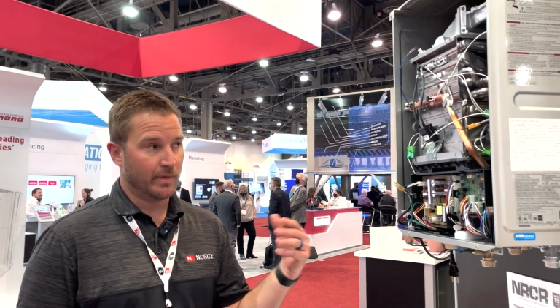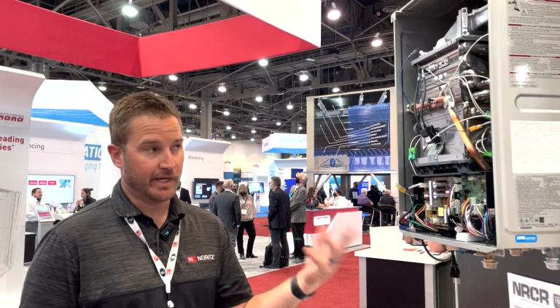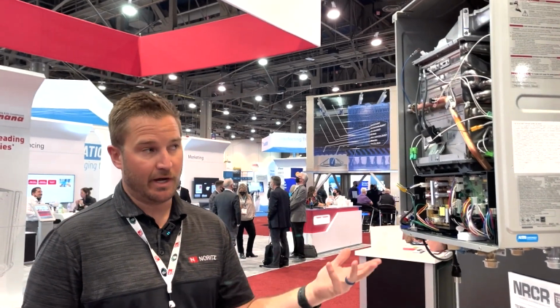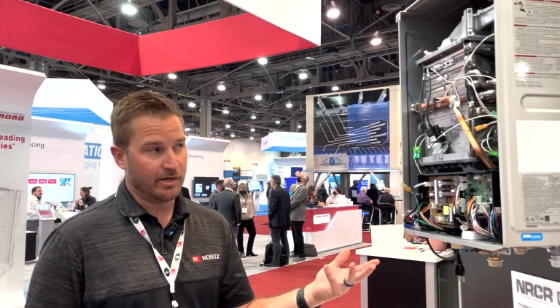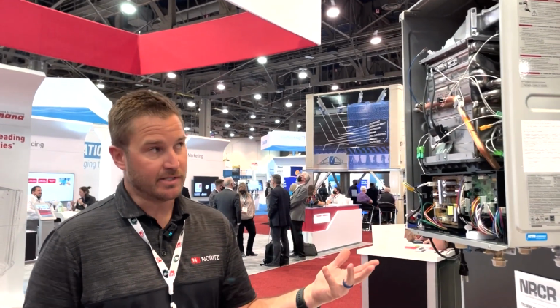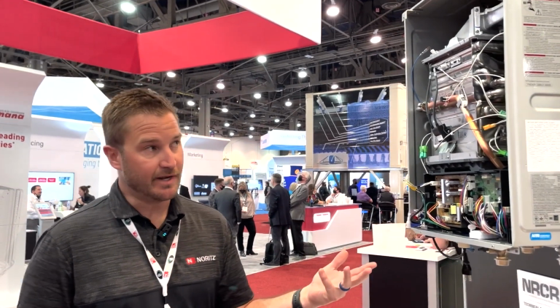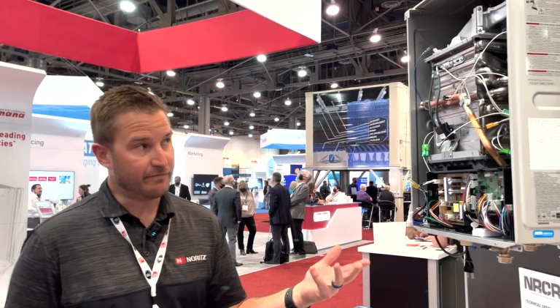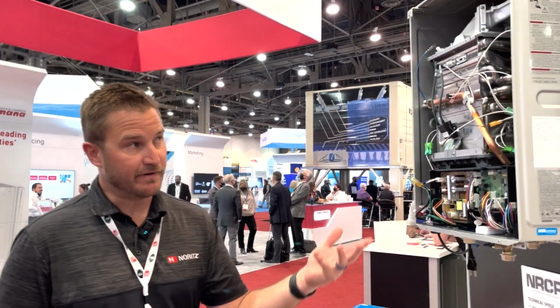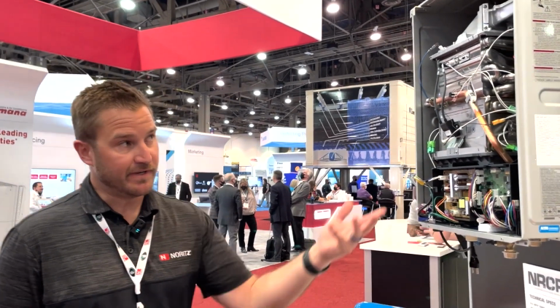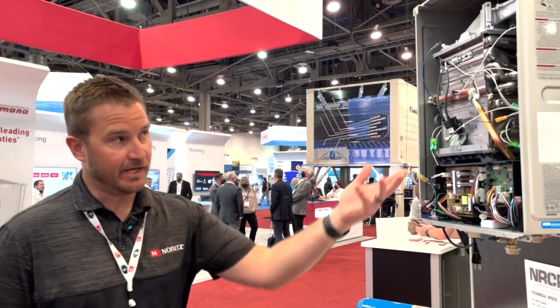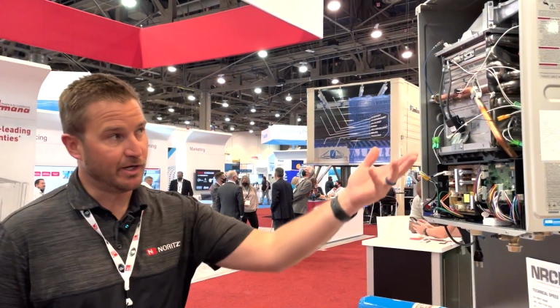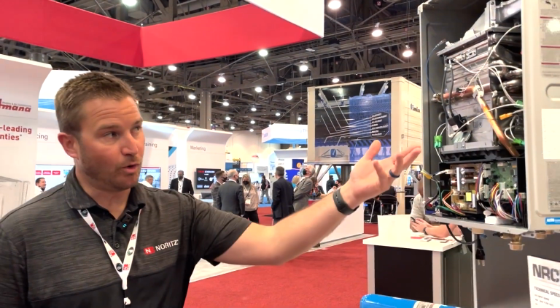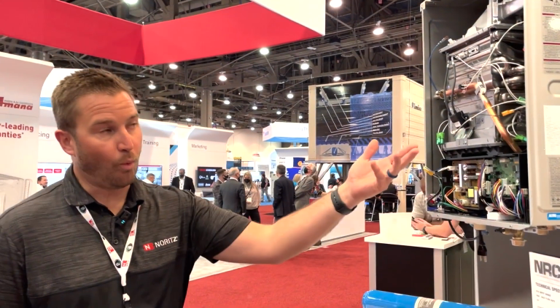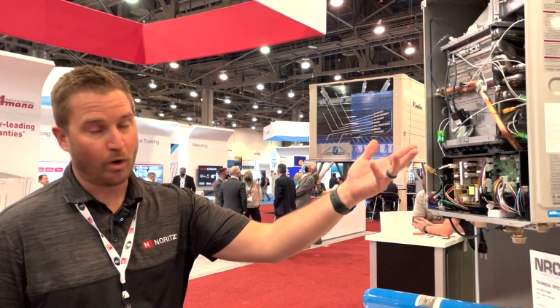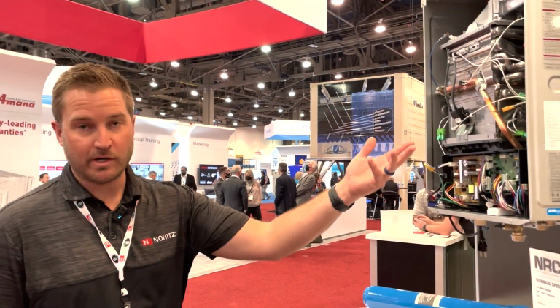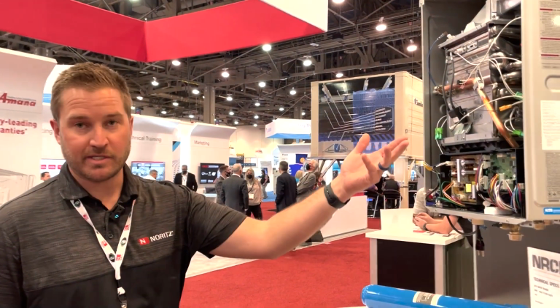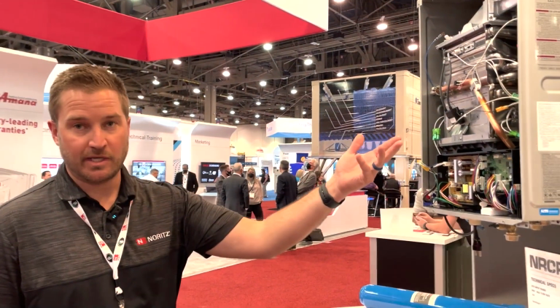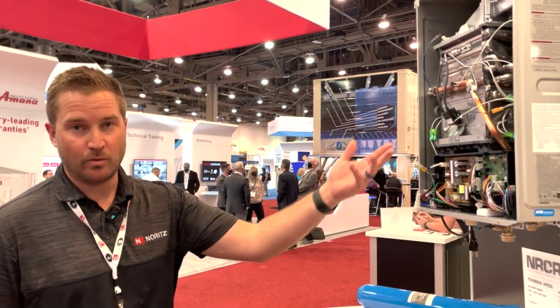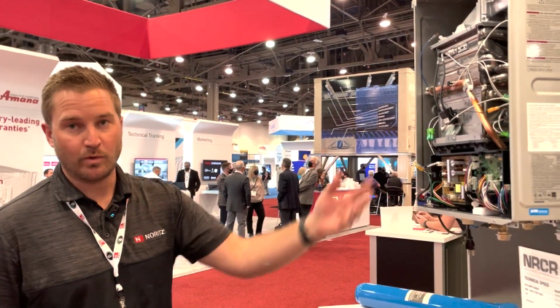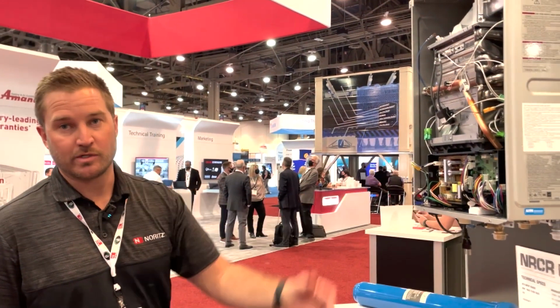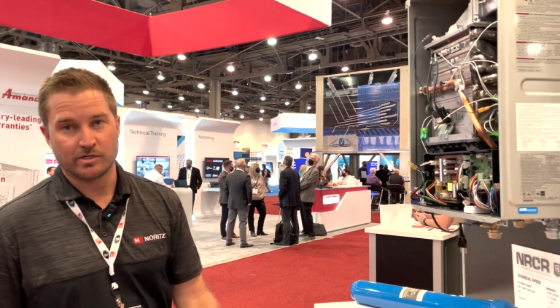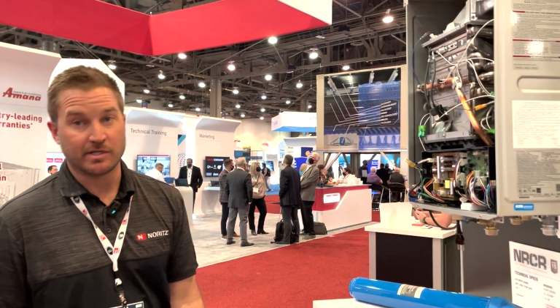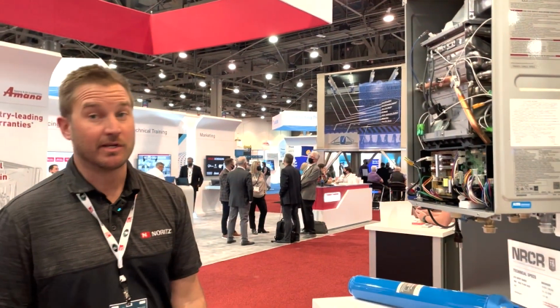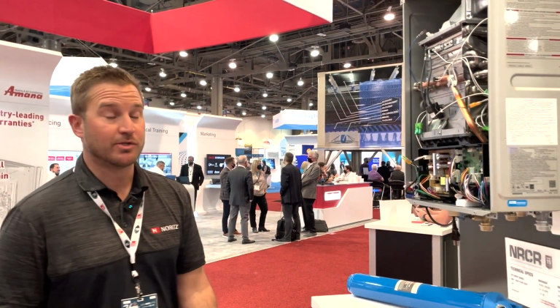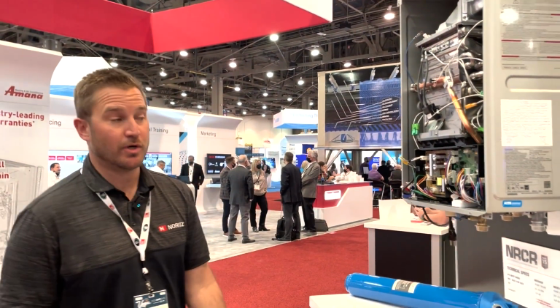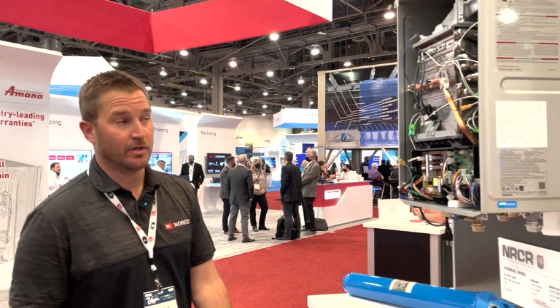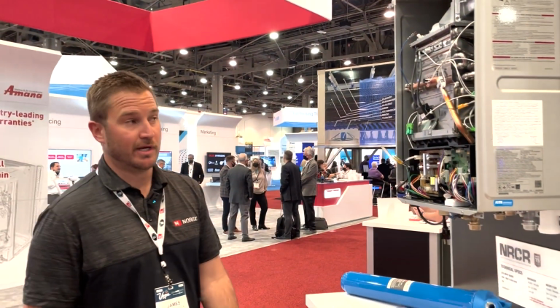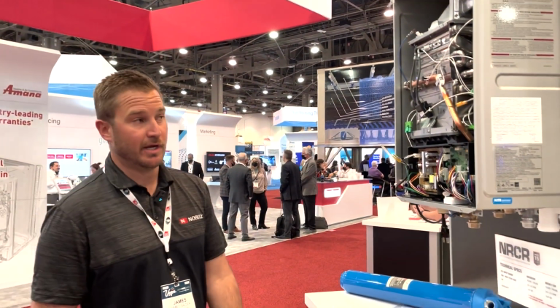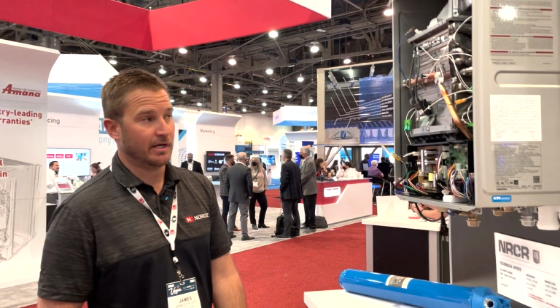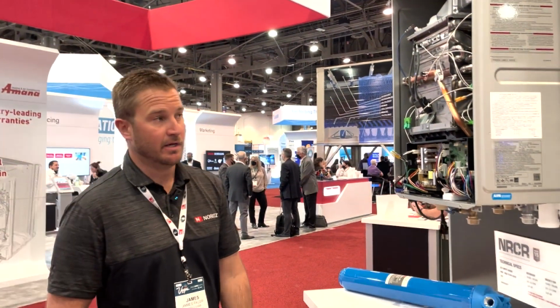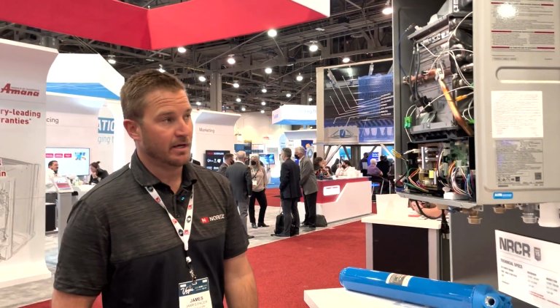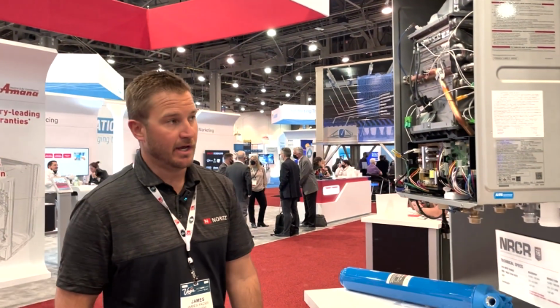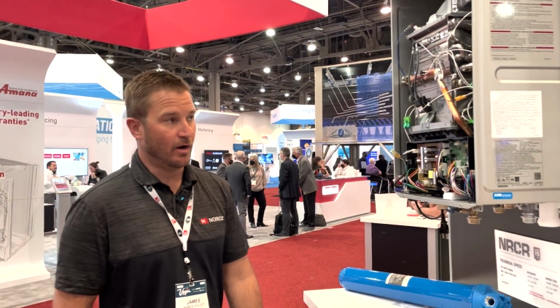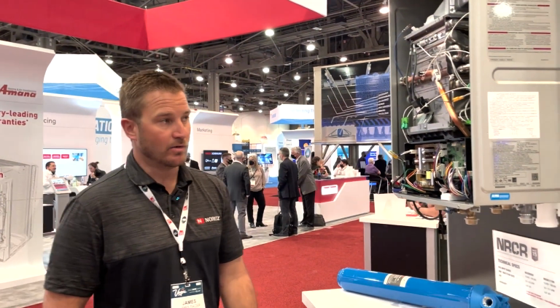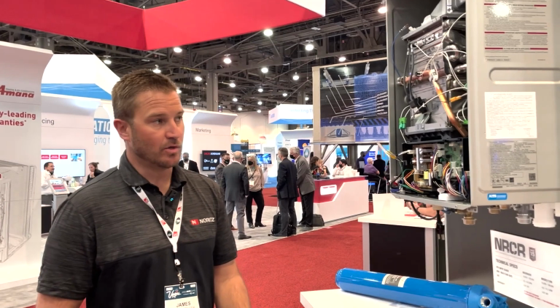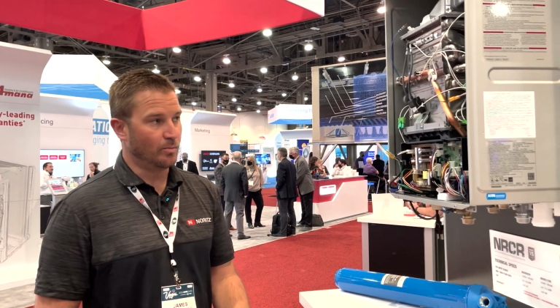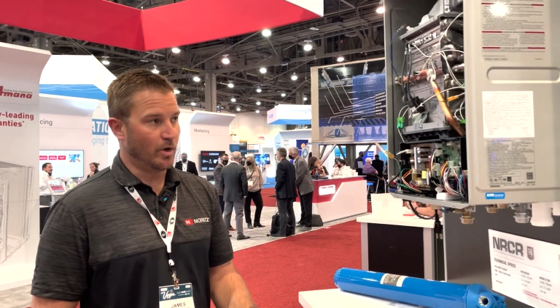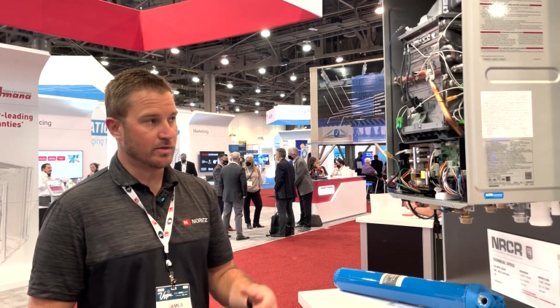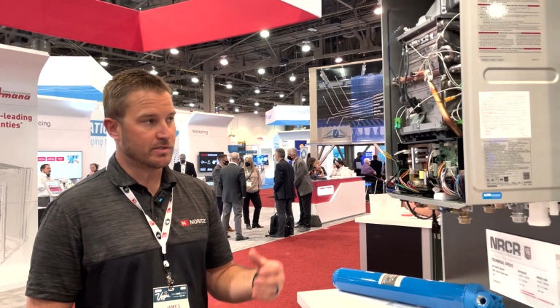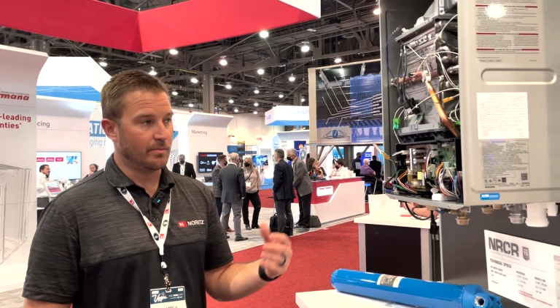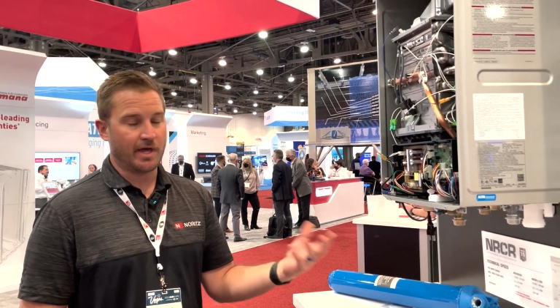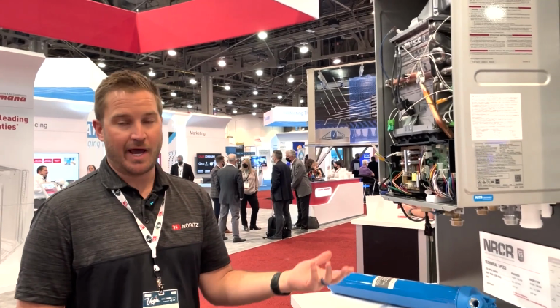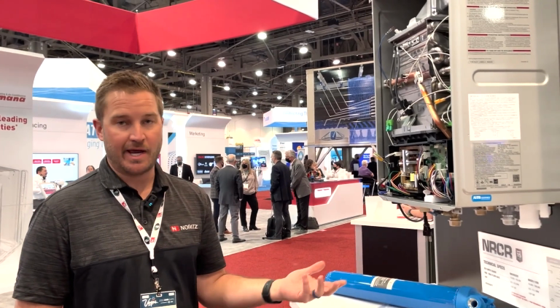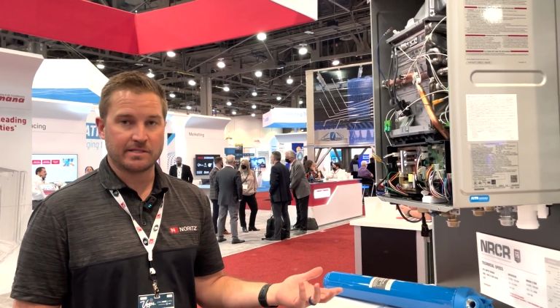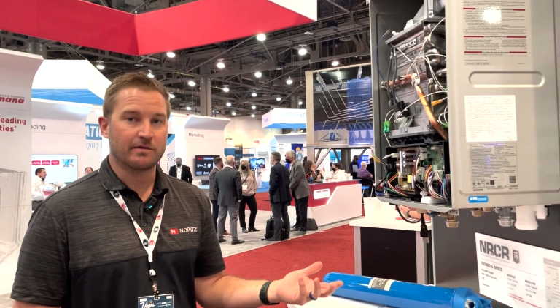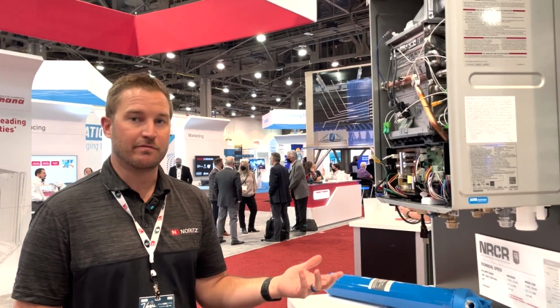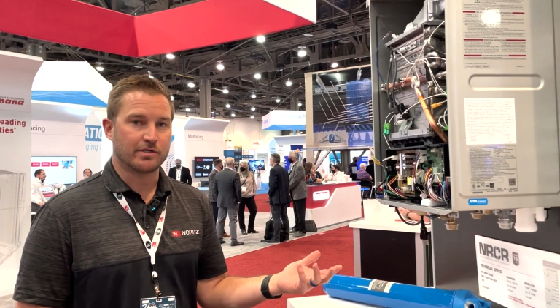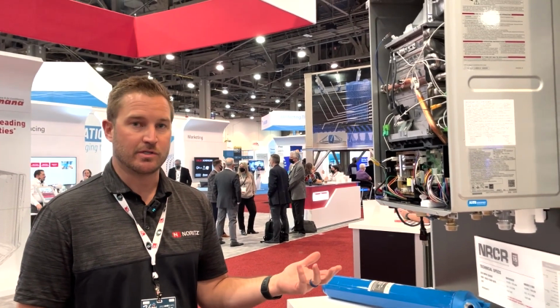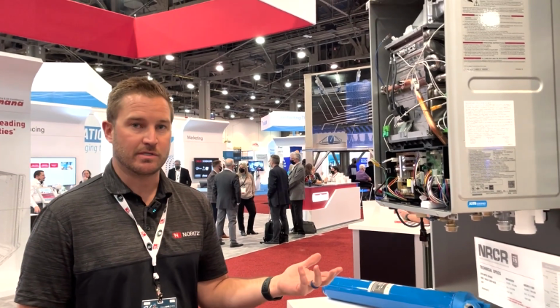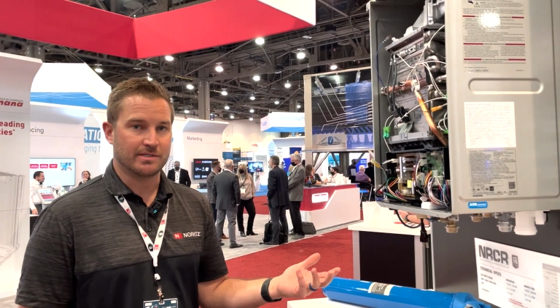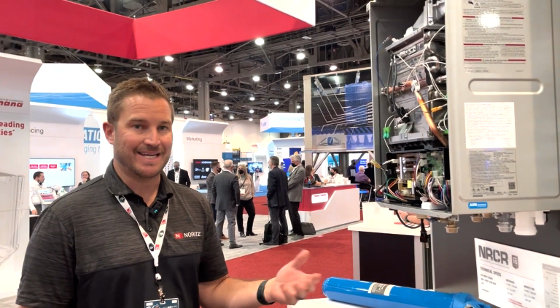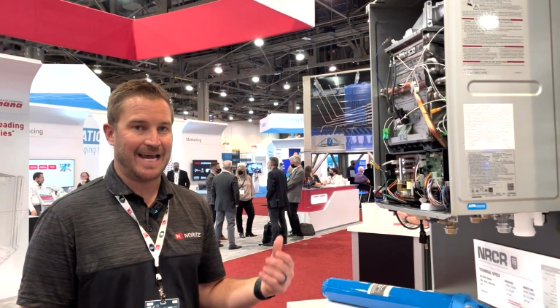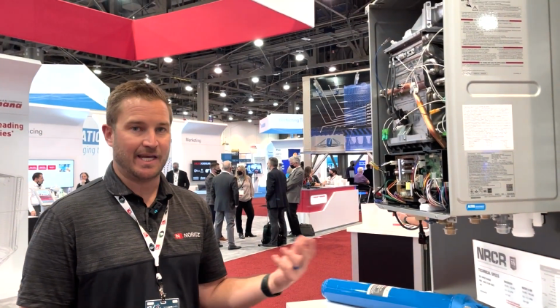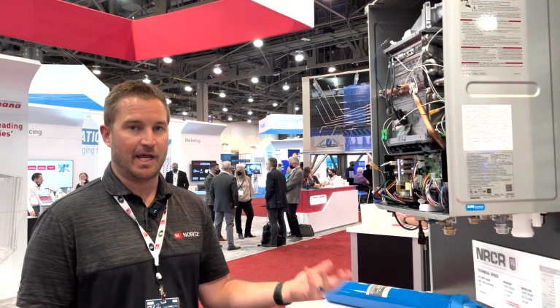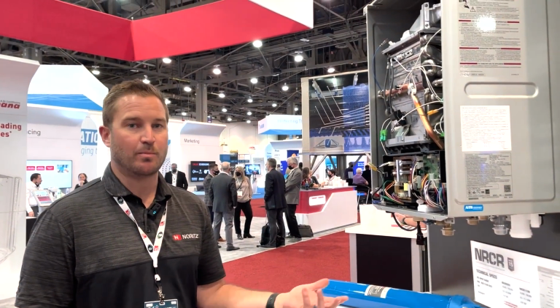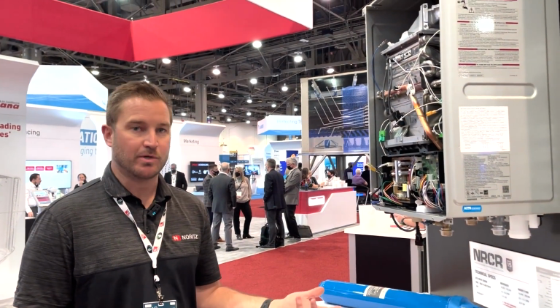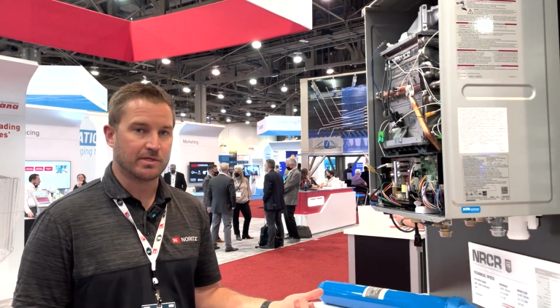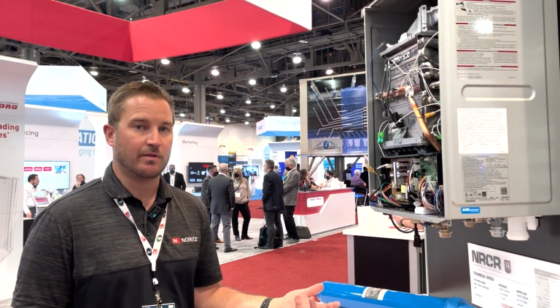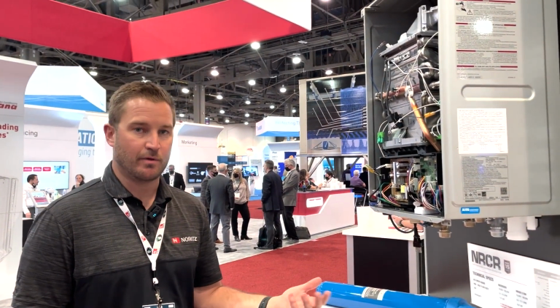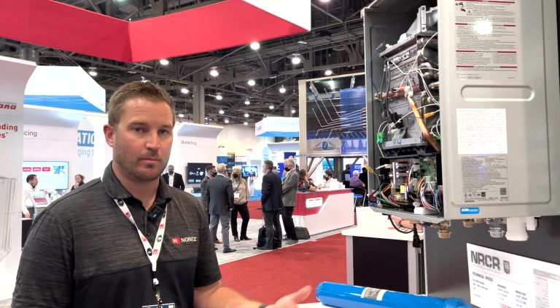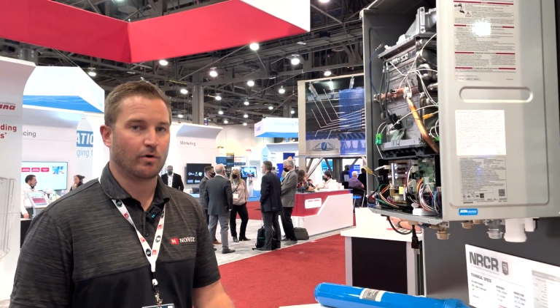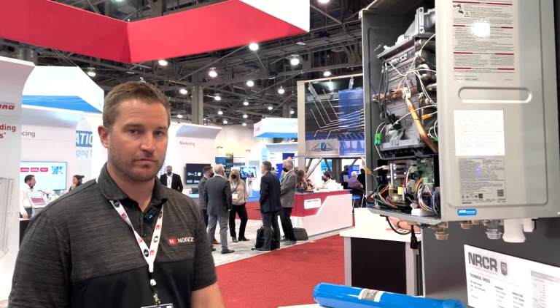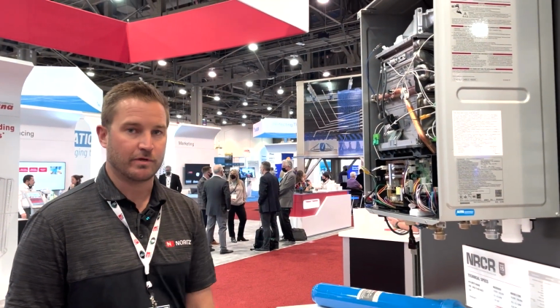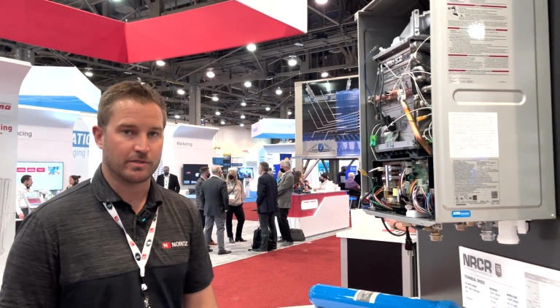It carries a 15-year warranty, which is industry-leading, and also boasts some of the highest efficiencies at 98% thermal efficiency.